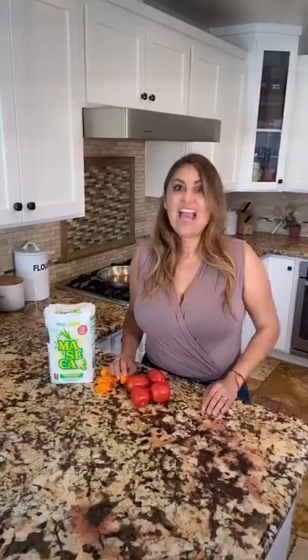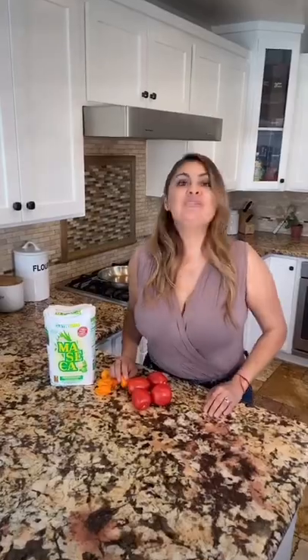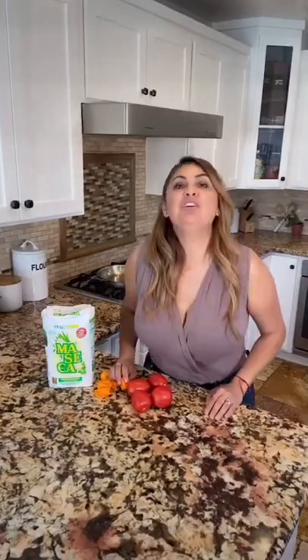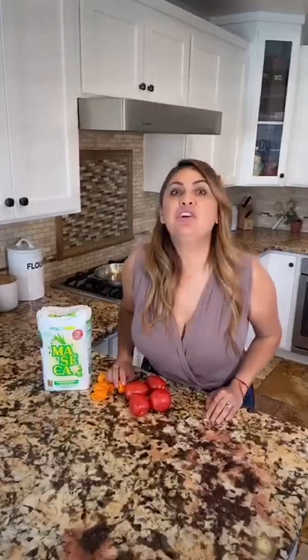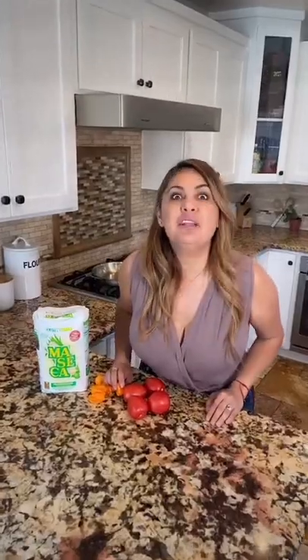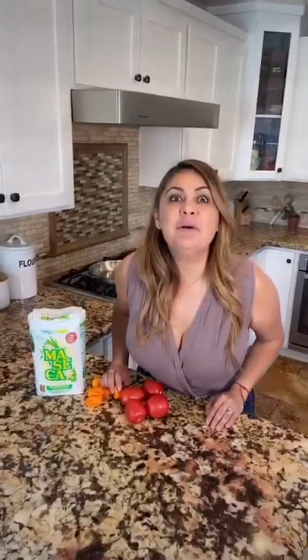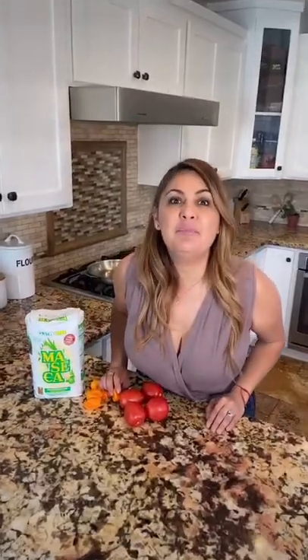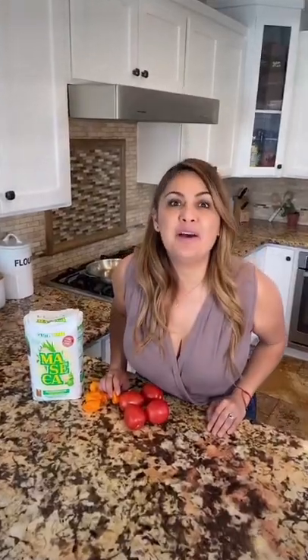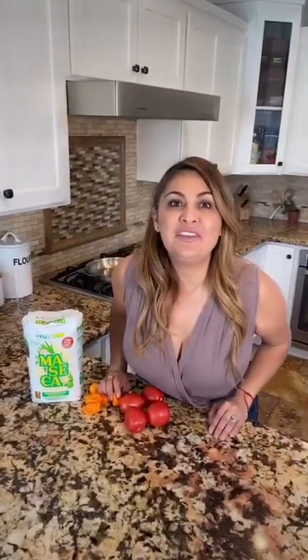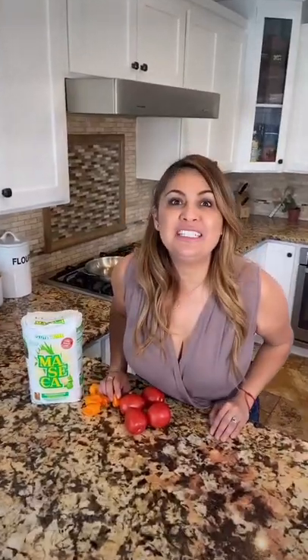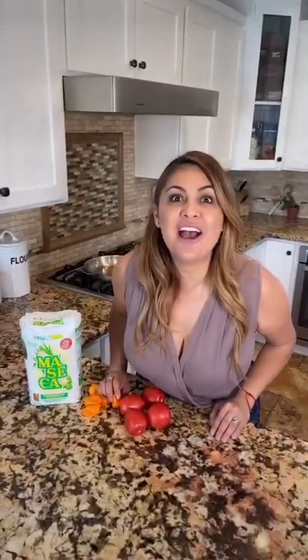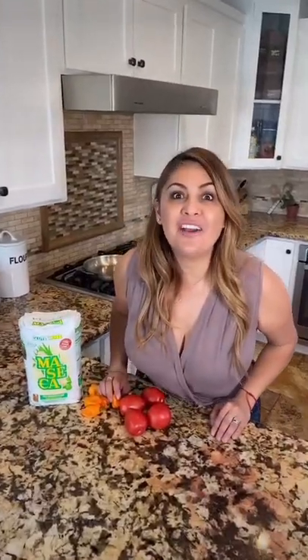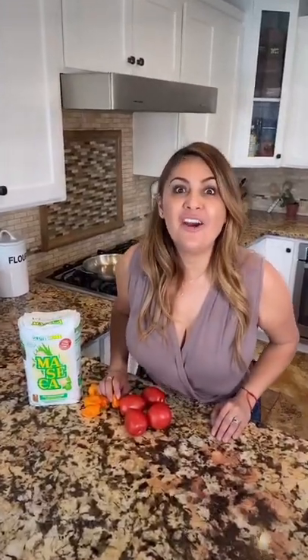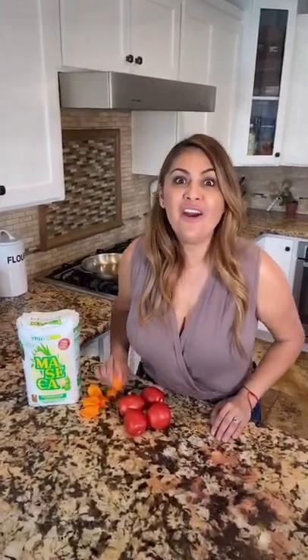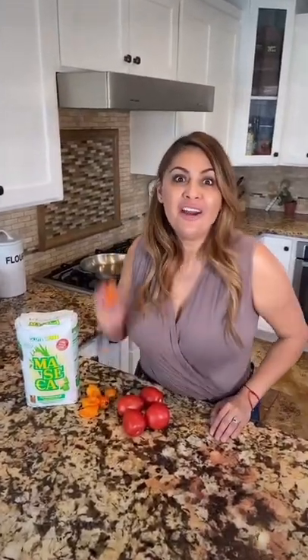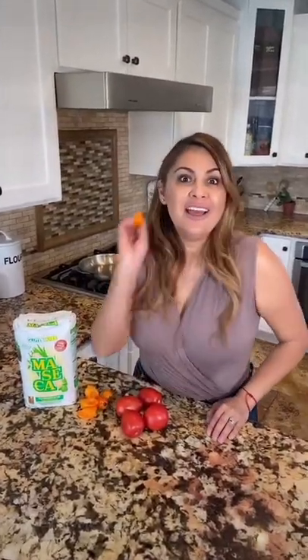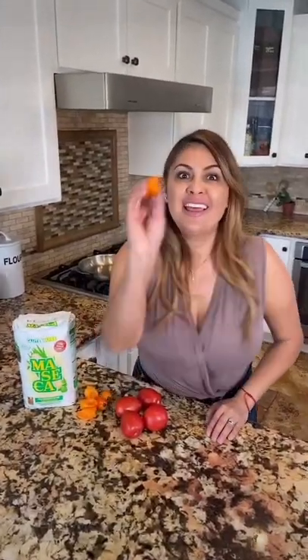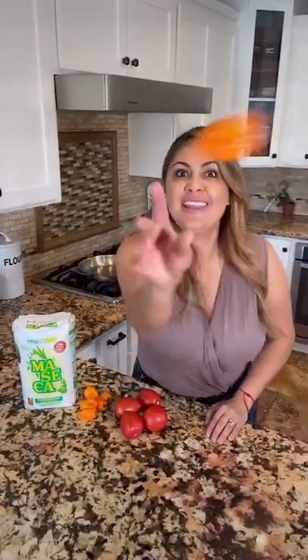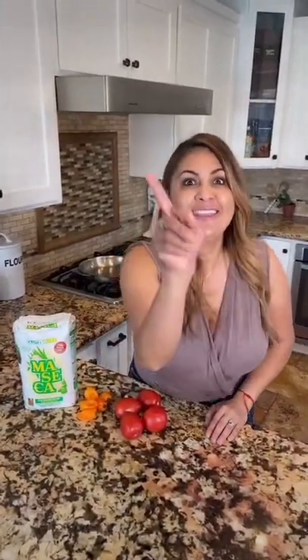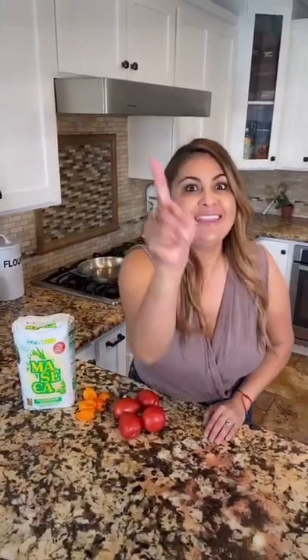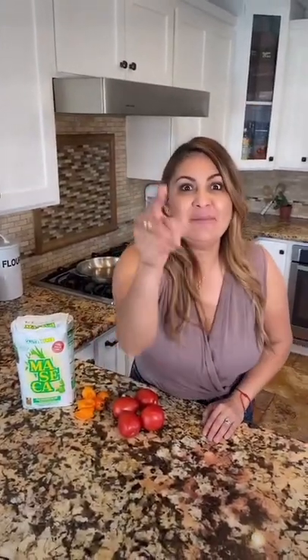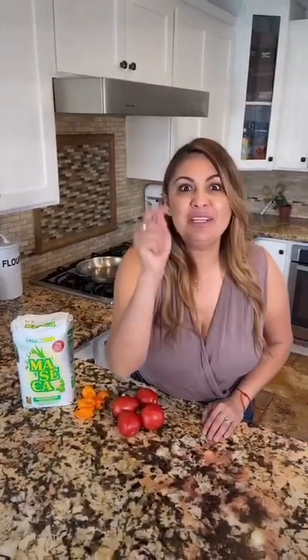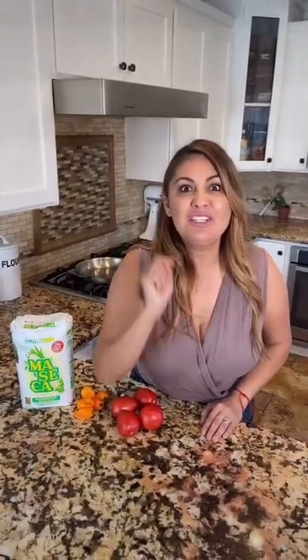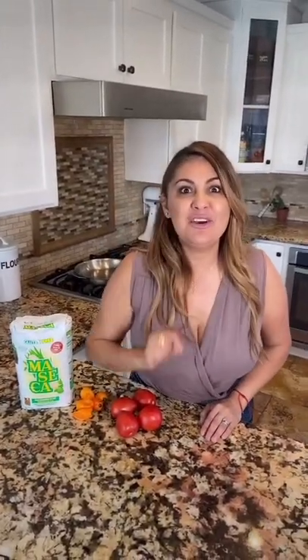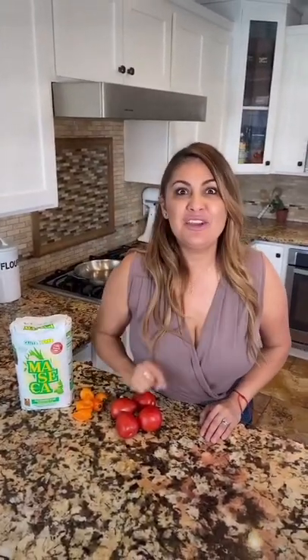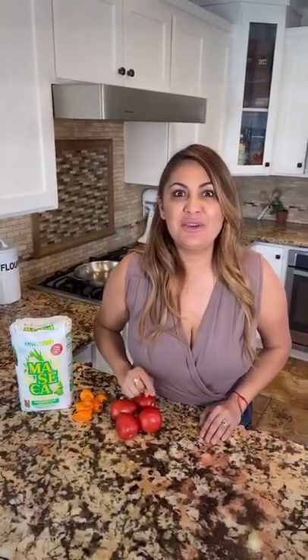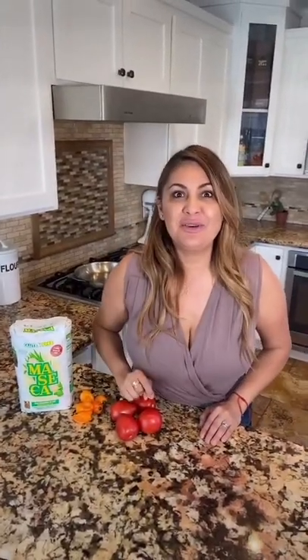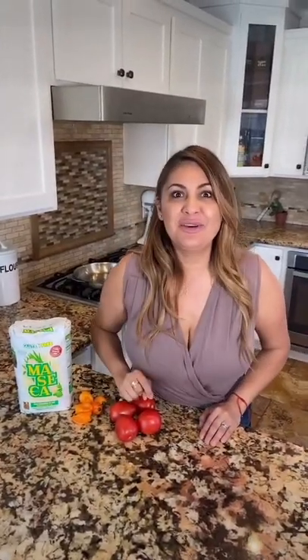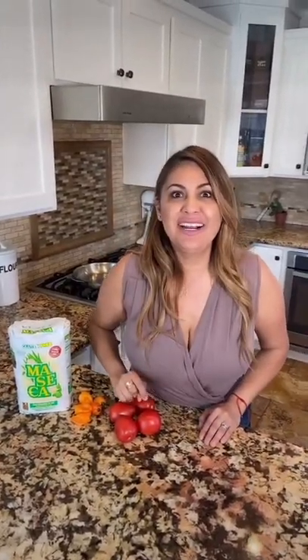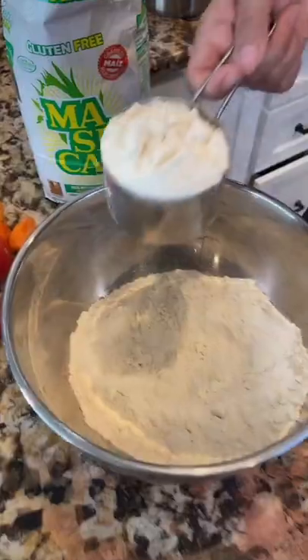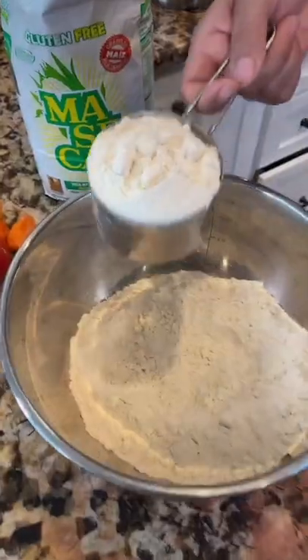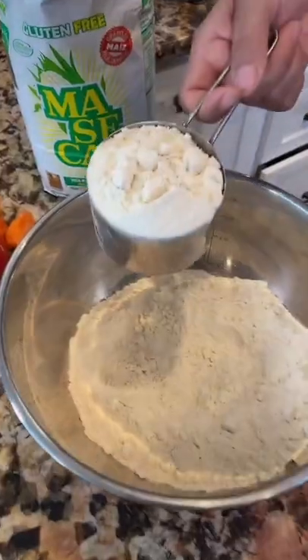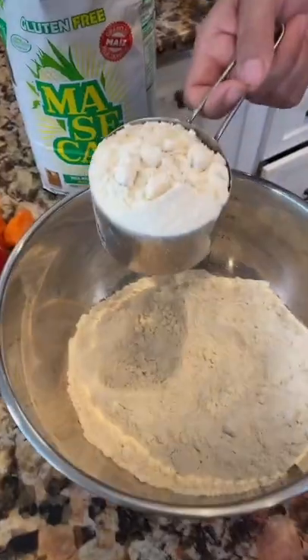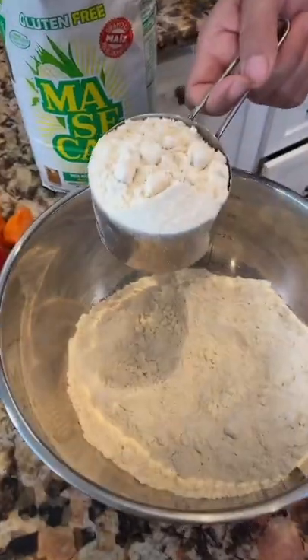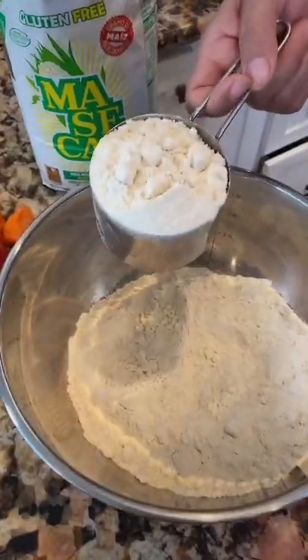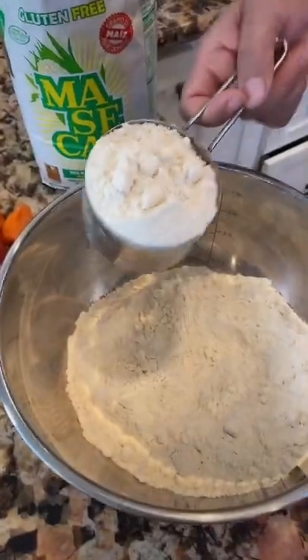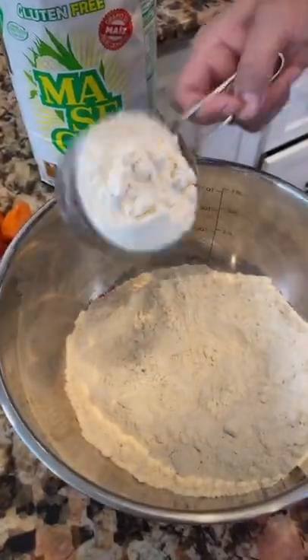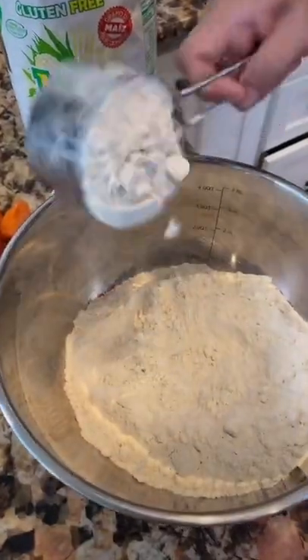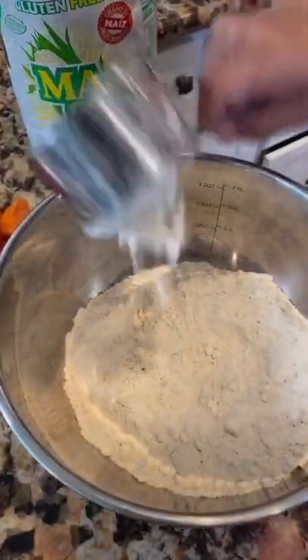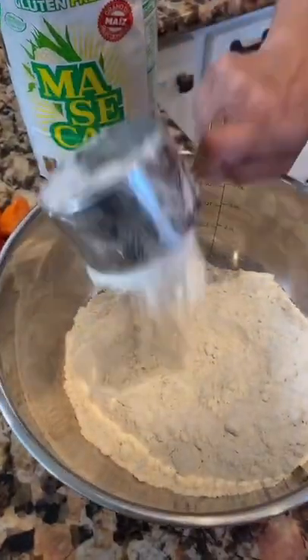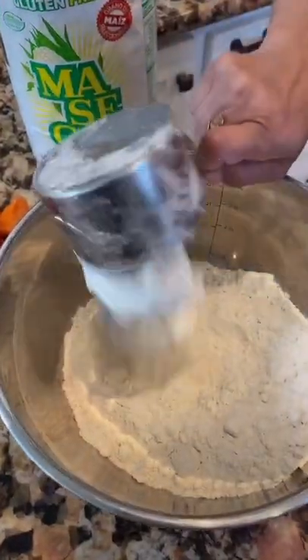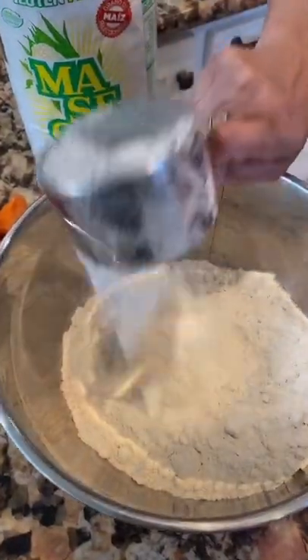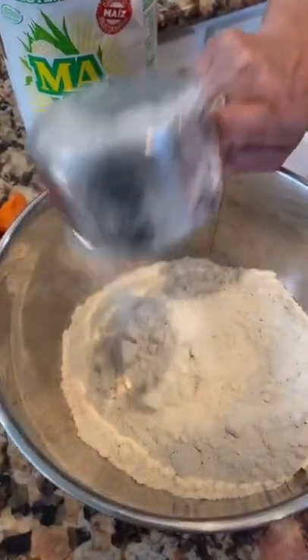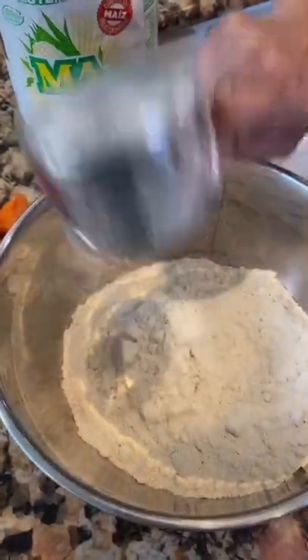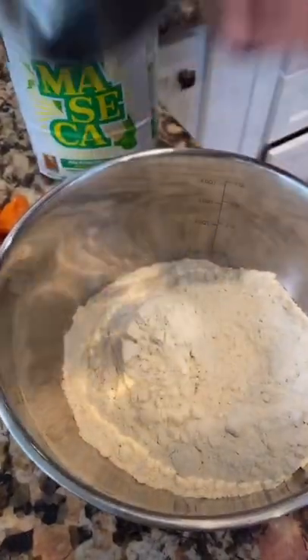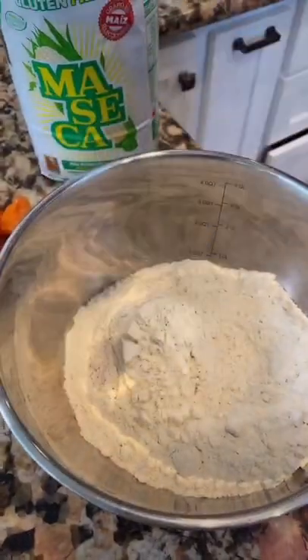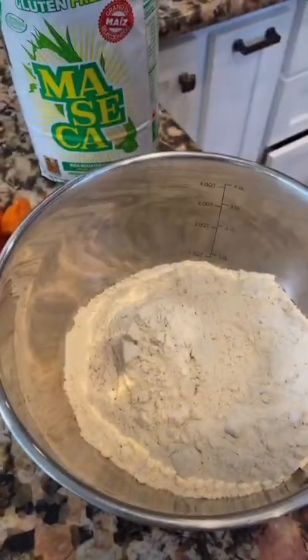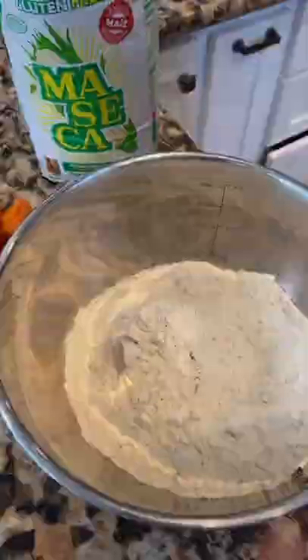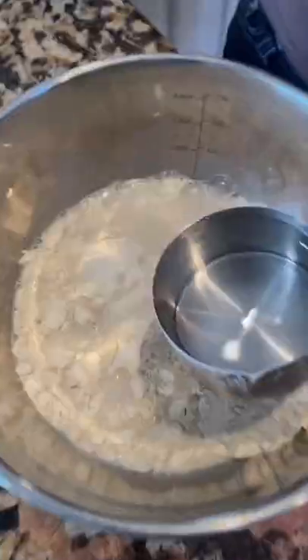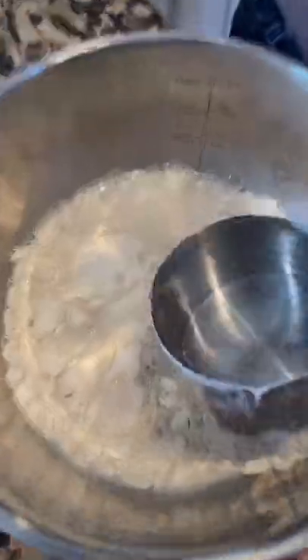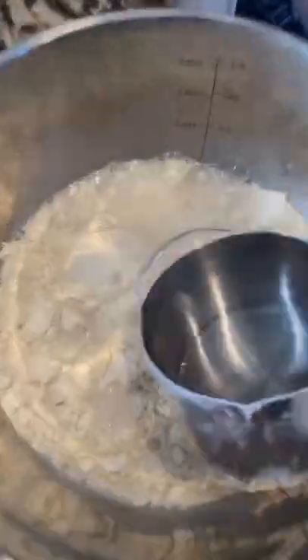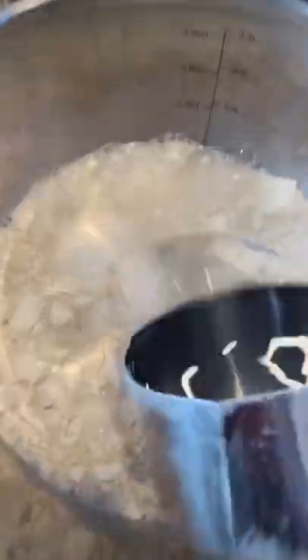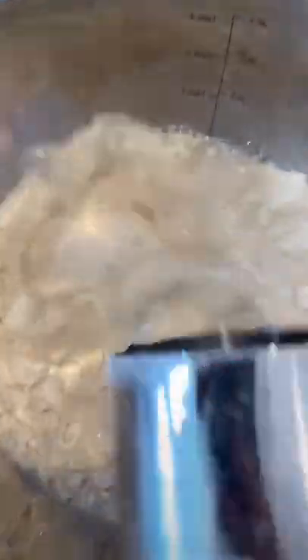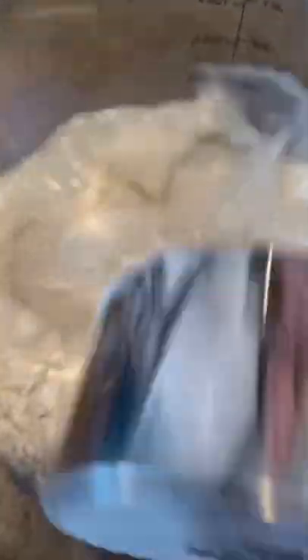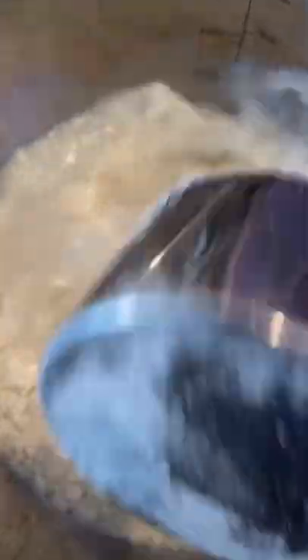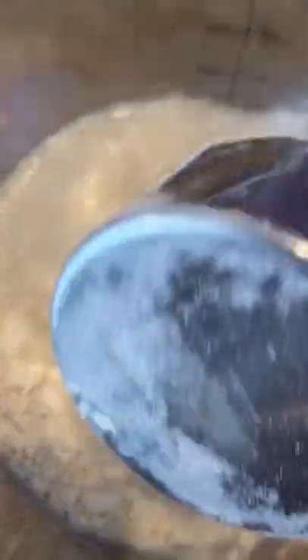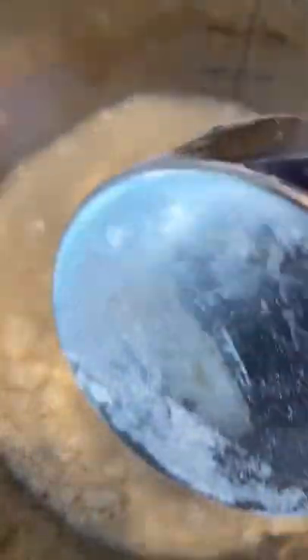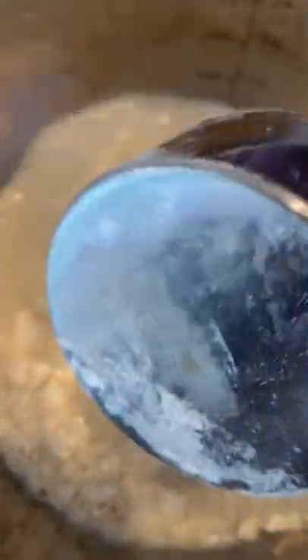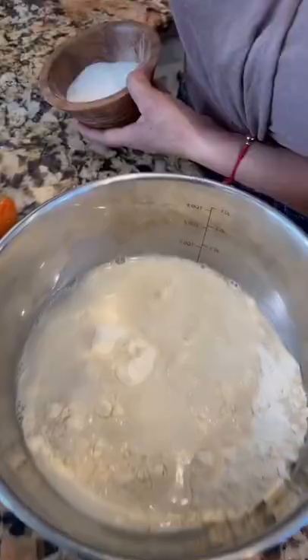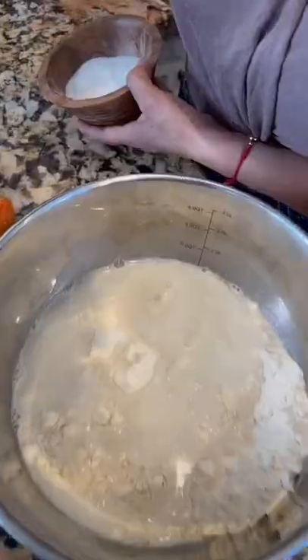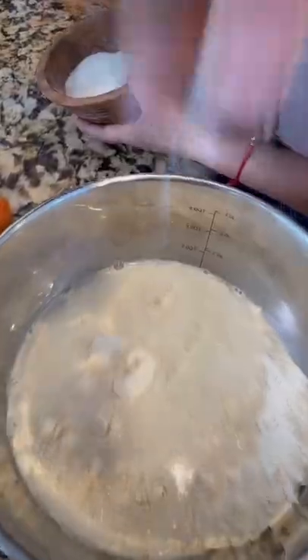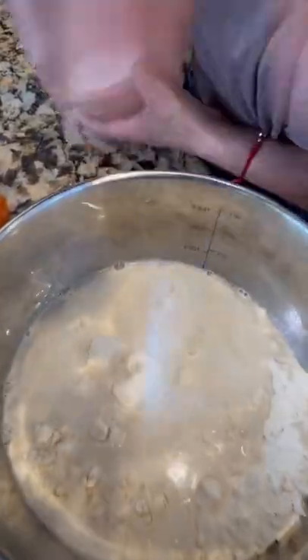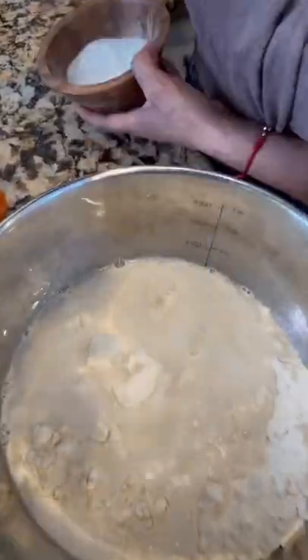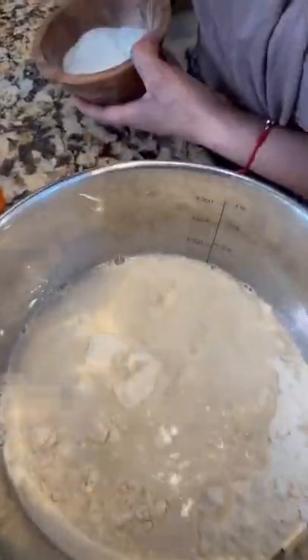Have you heard of a puffy taco? Let me show you. Let's make our masa: four cups of maseca, two cups of water, a pinch of salt.